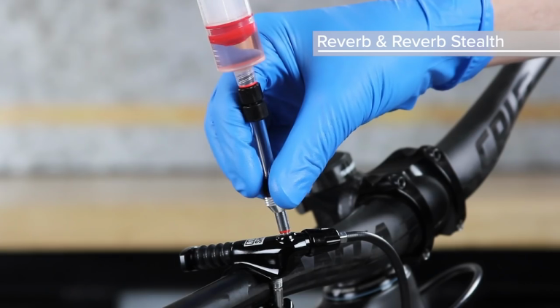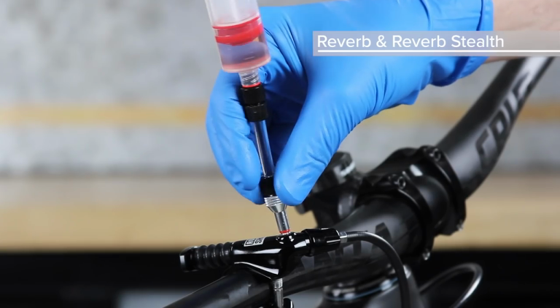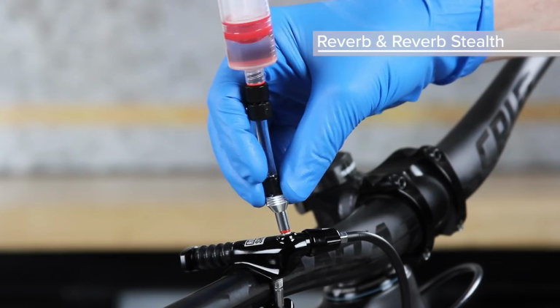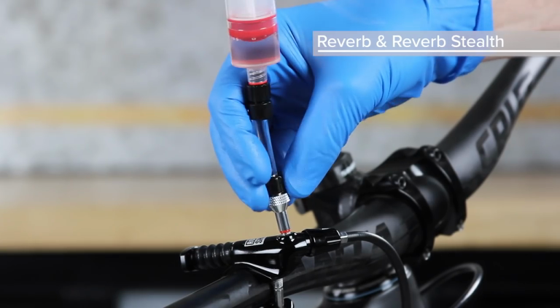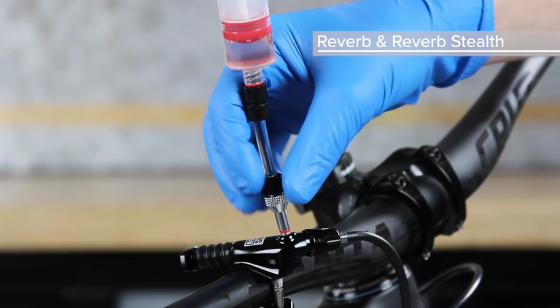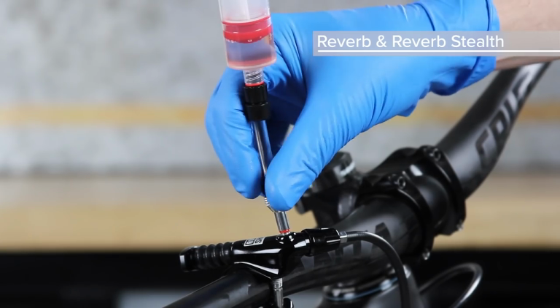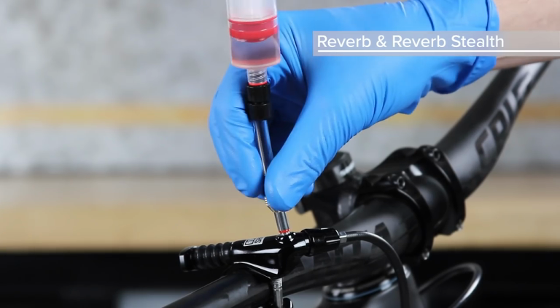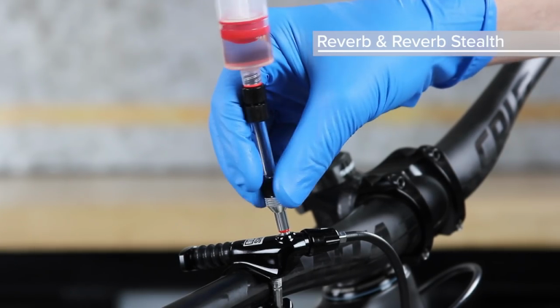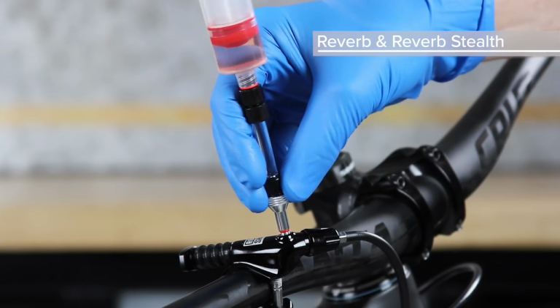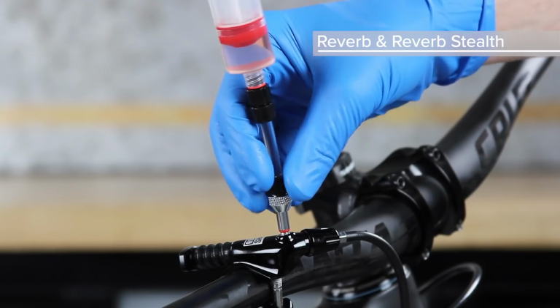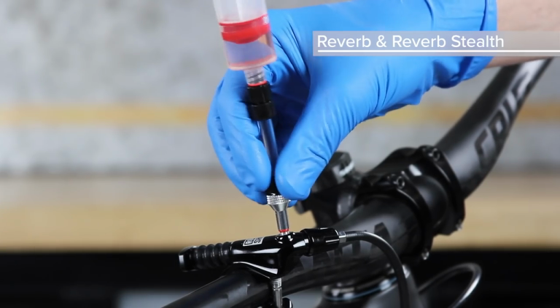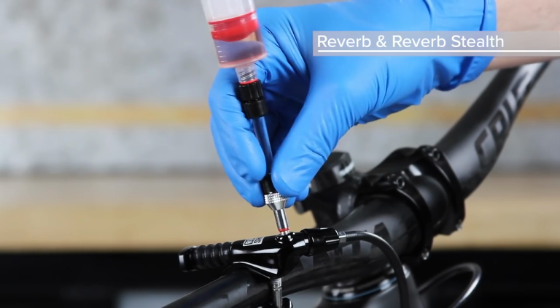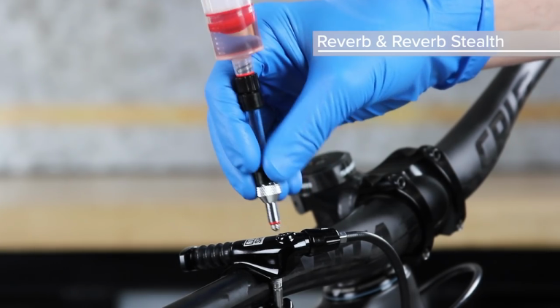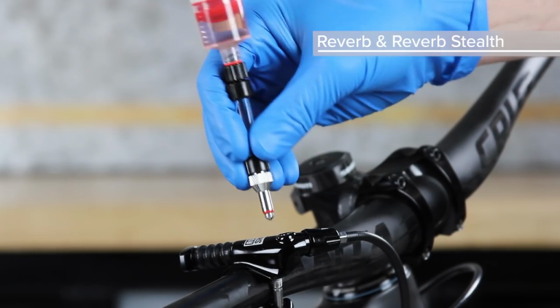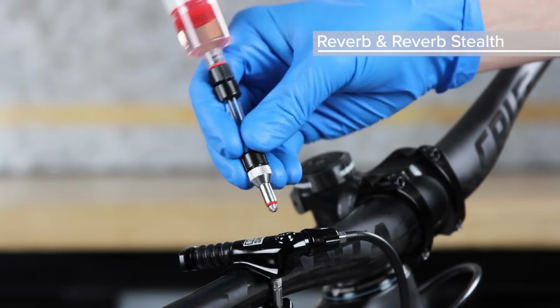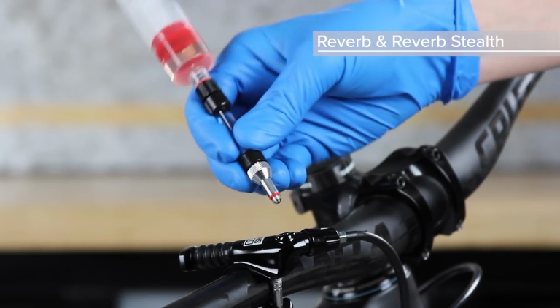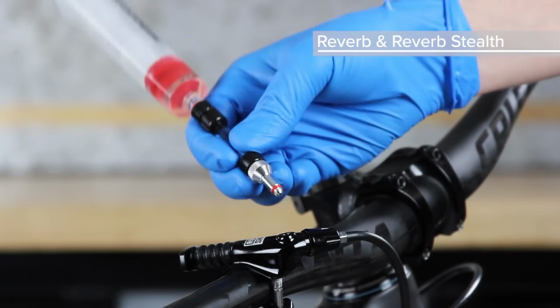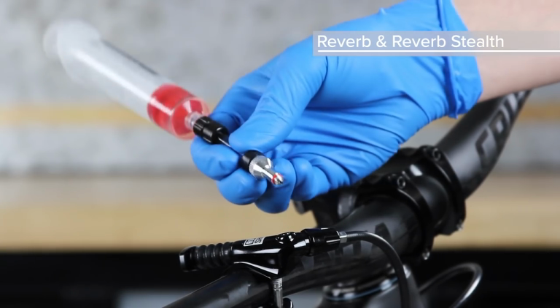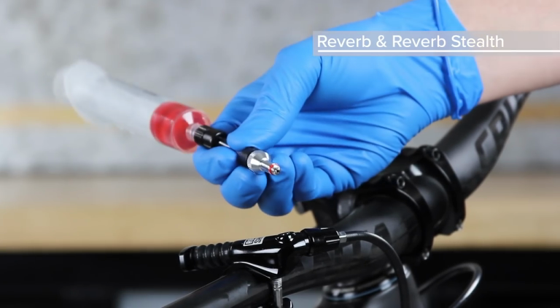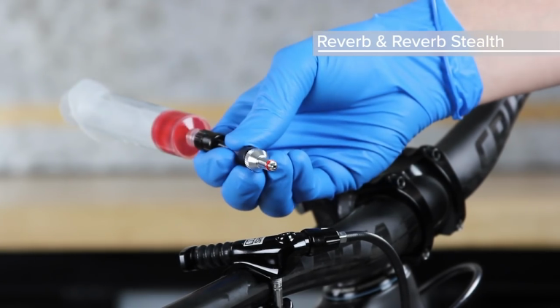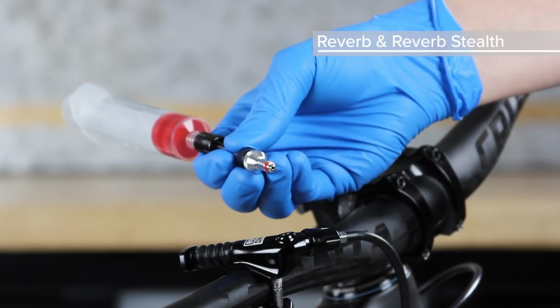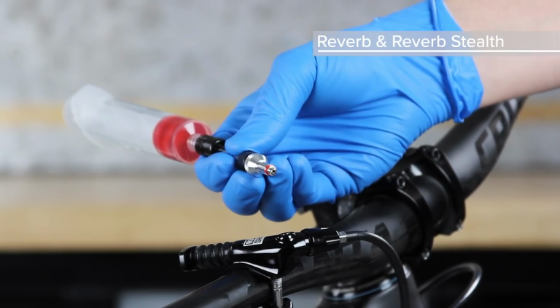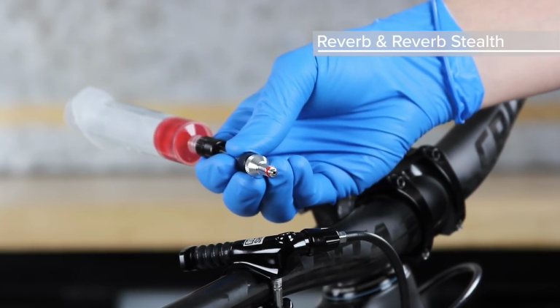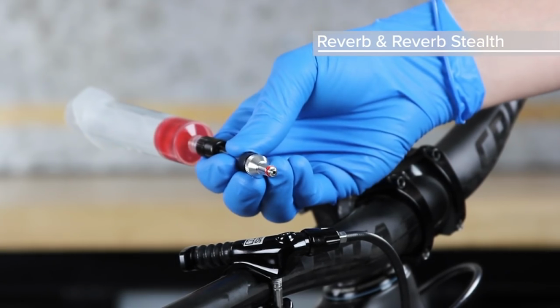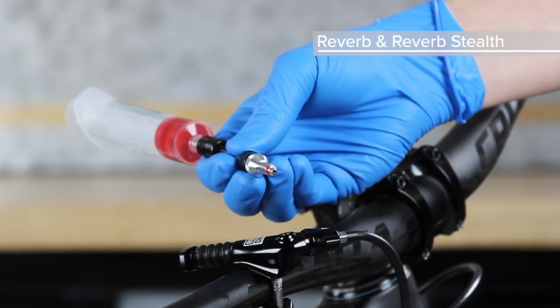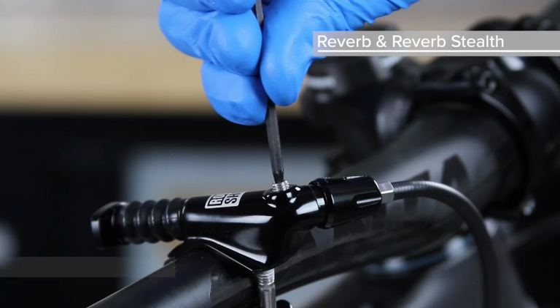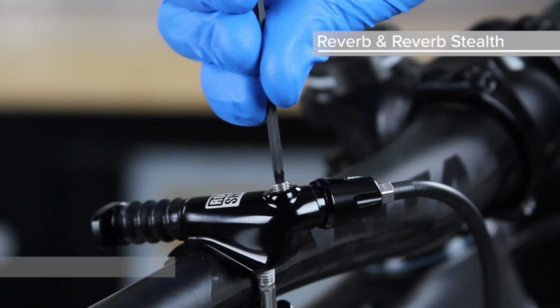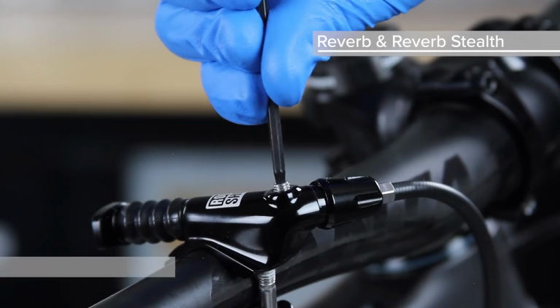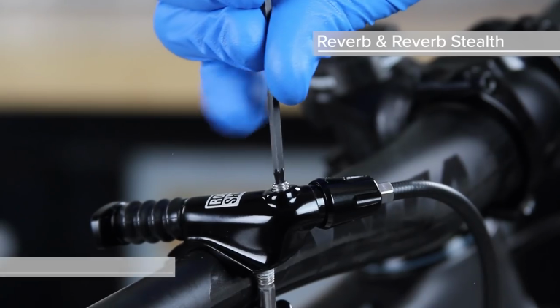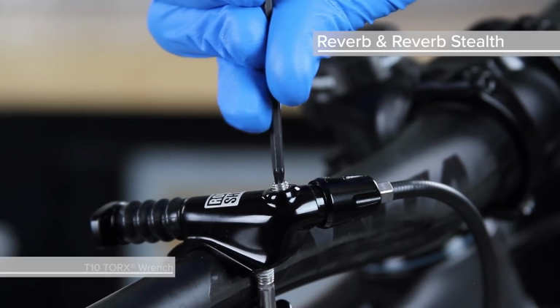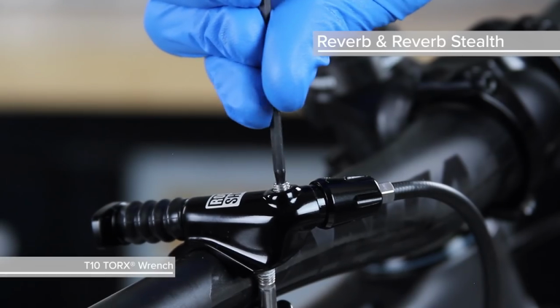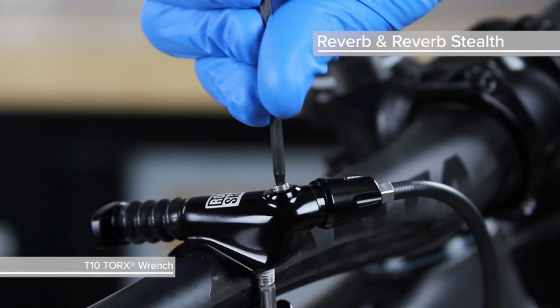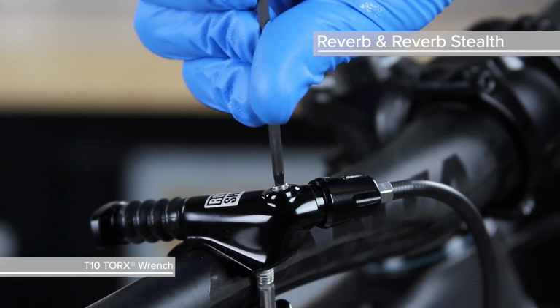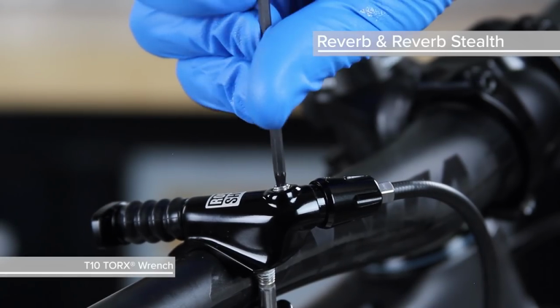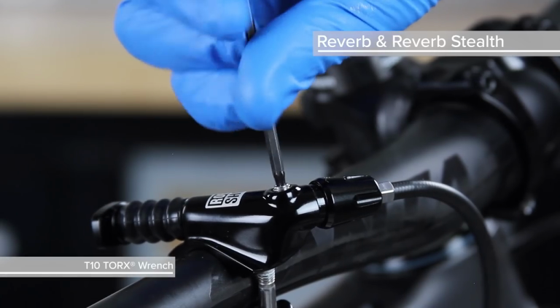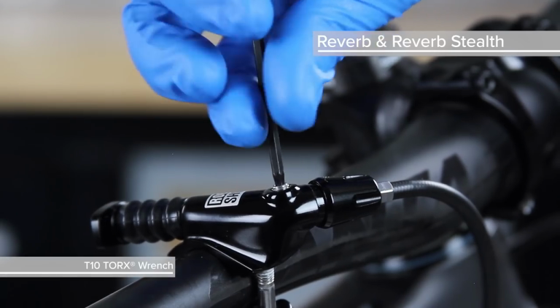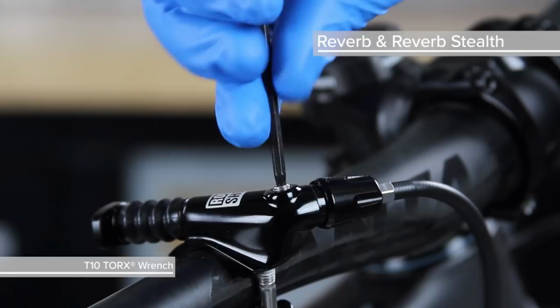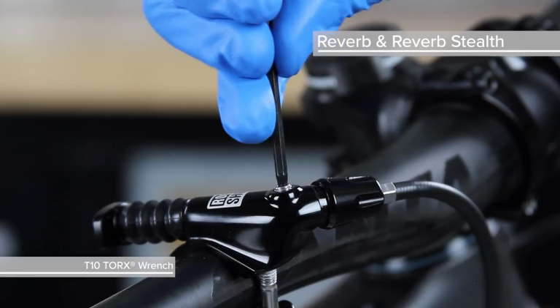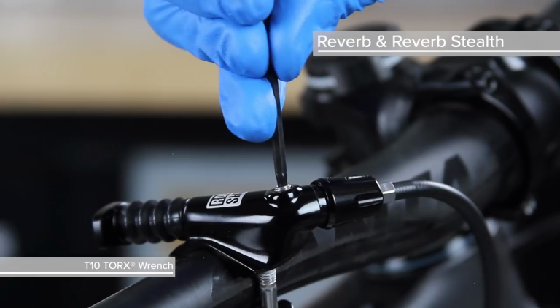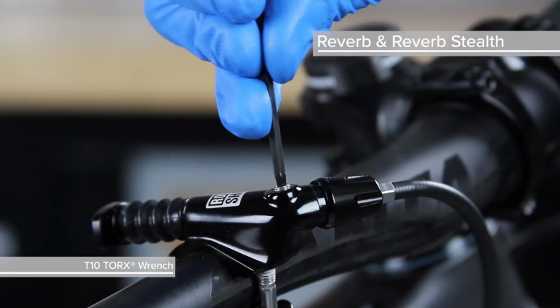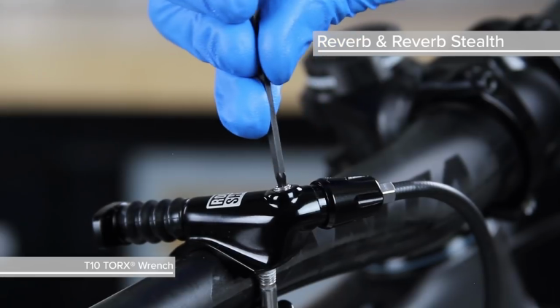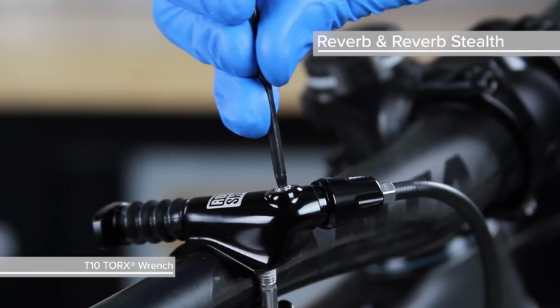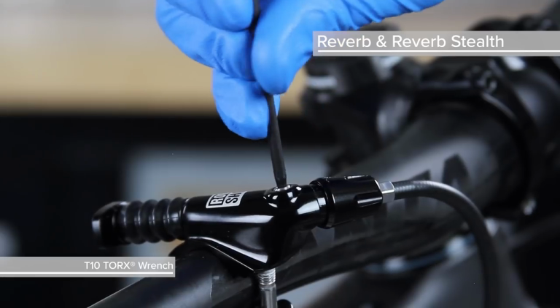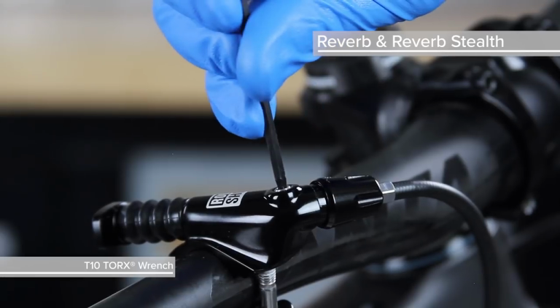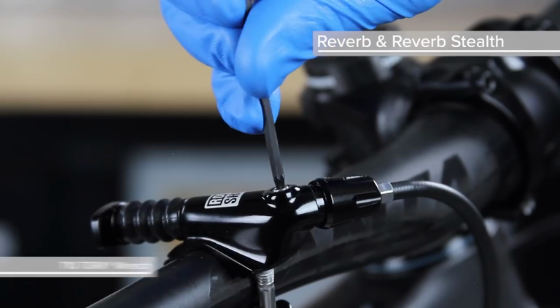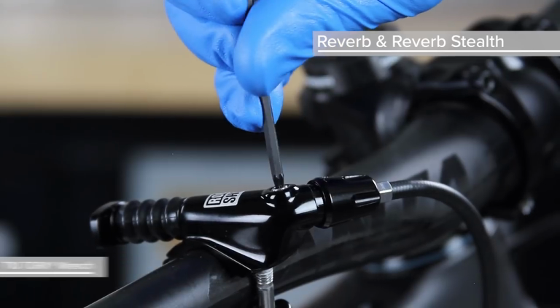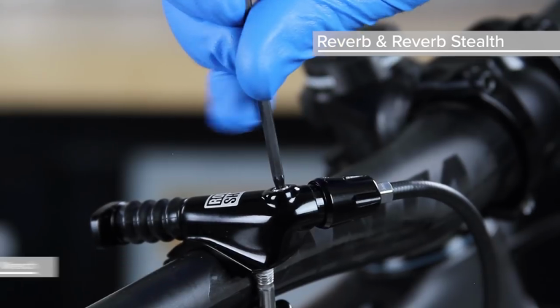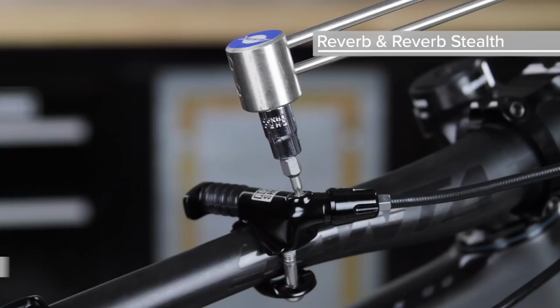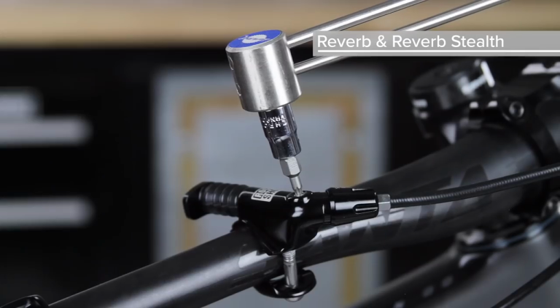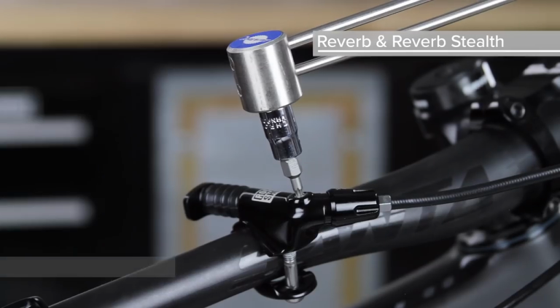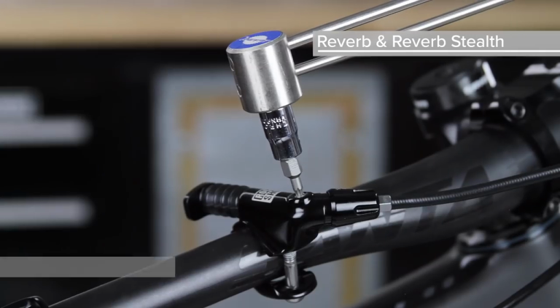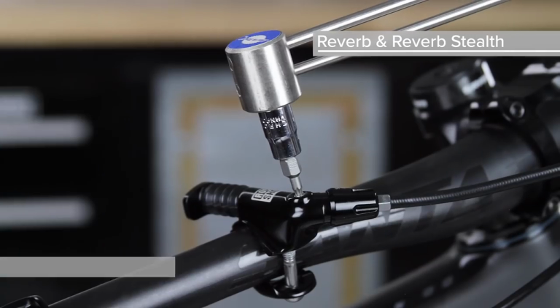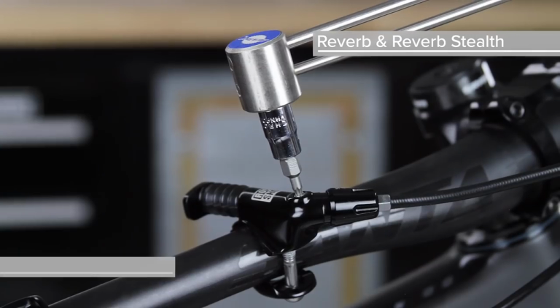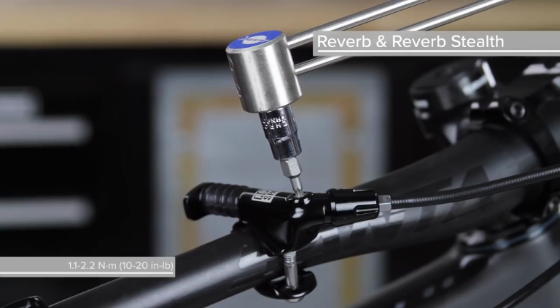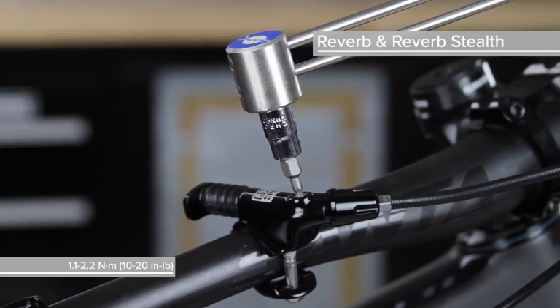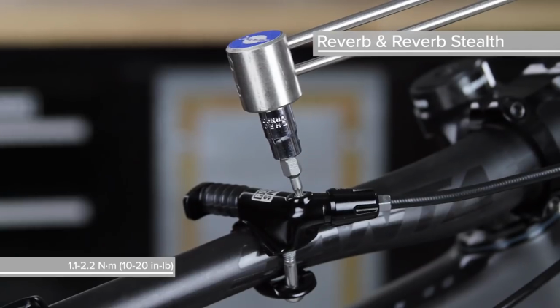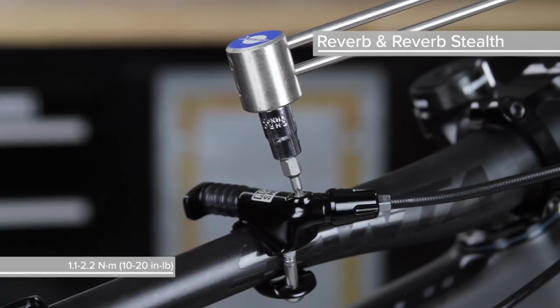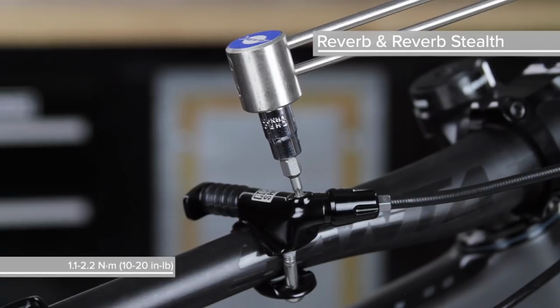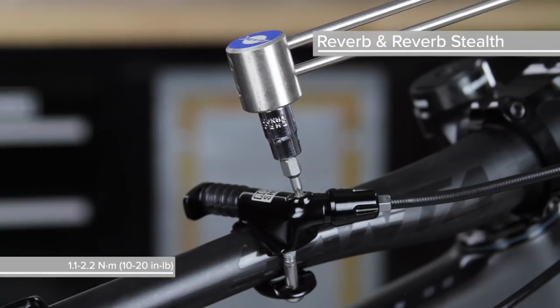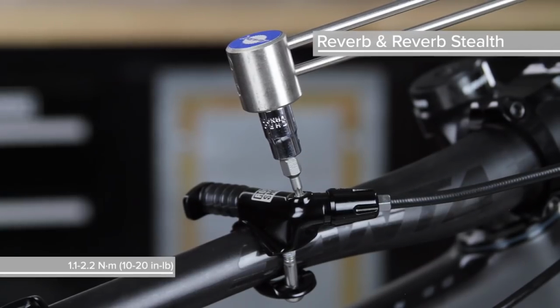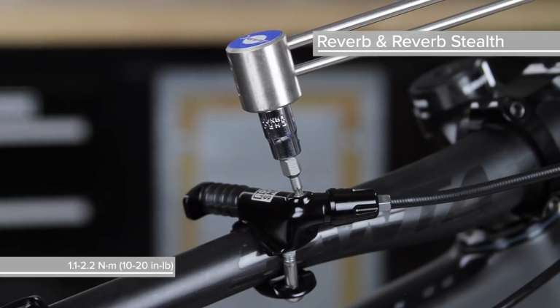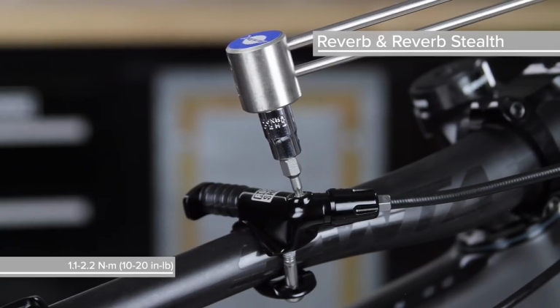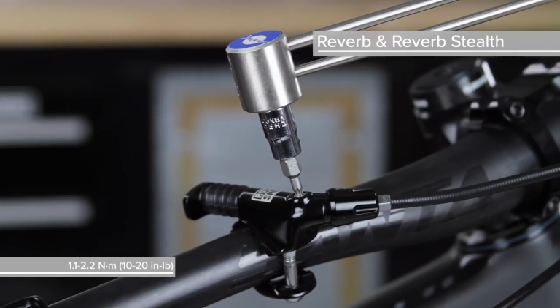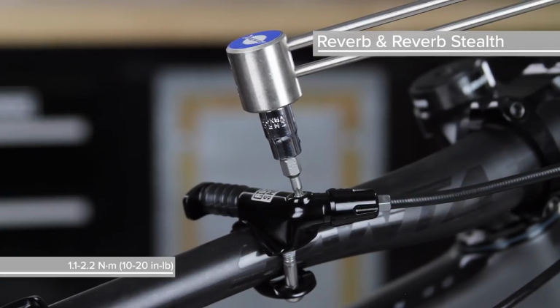Depress the syringe plunger once more and make sure the remote actuator is fully extended. Remove the syringe. Use a T10 Torx wrench to reinstall the bleed screw and tighten it with a torque wrench.